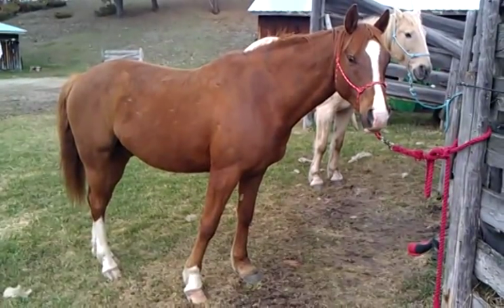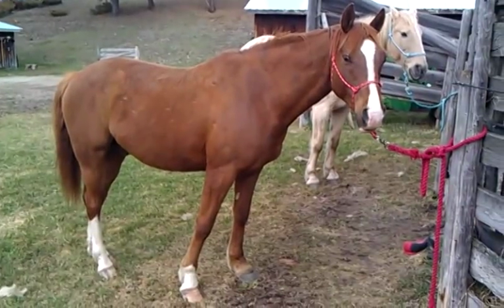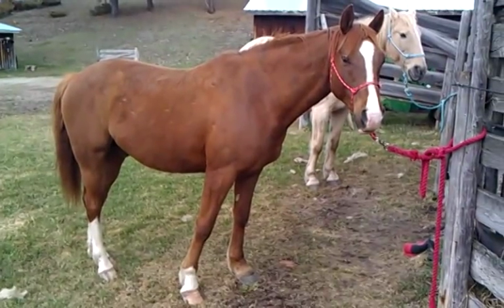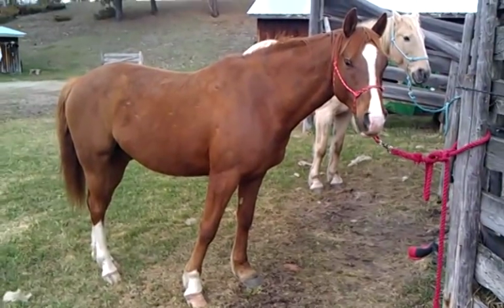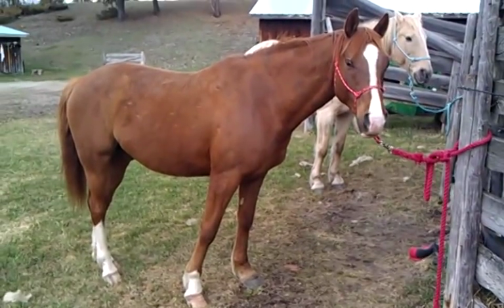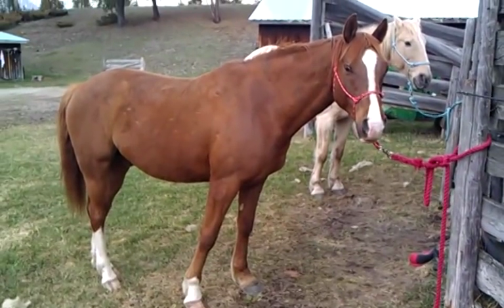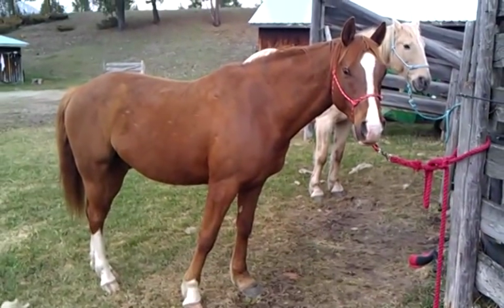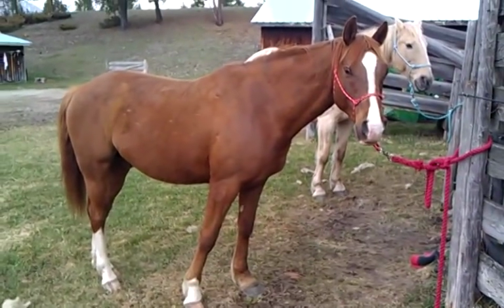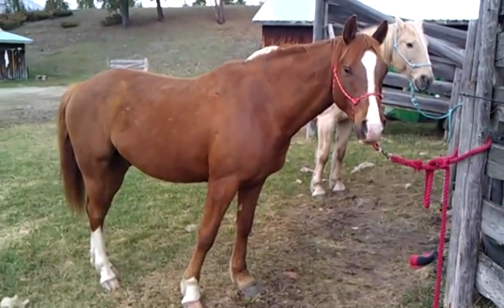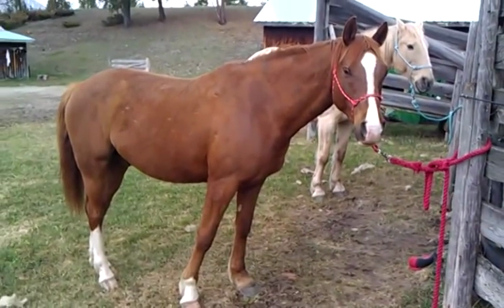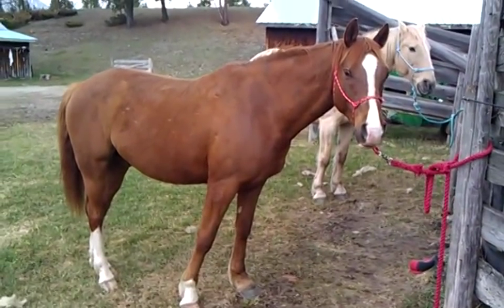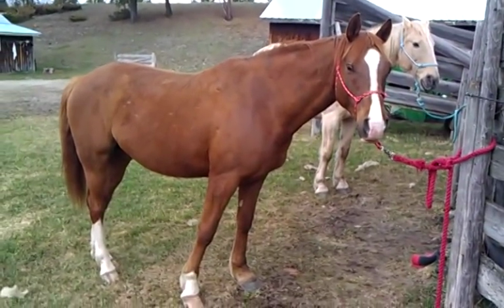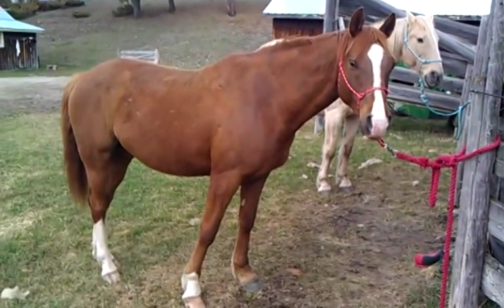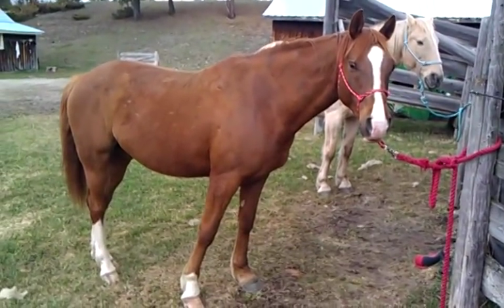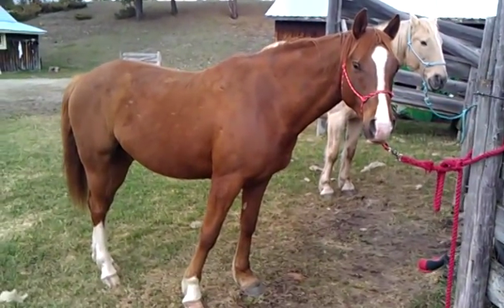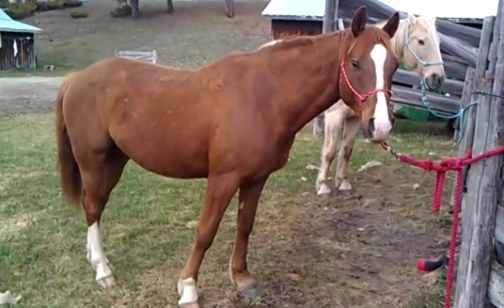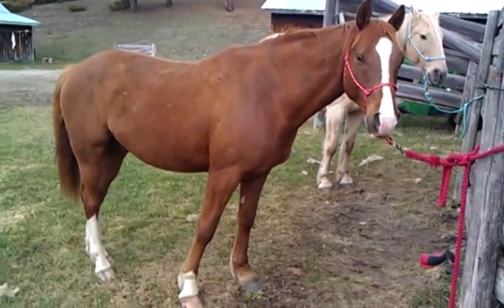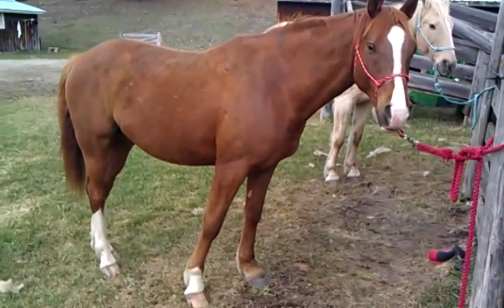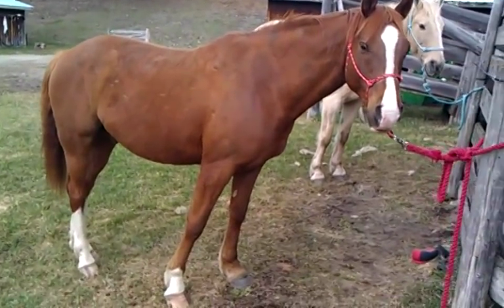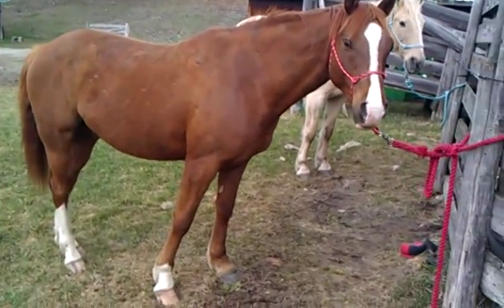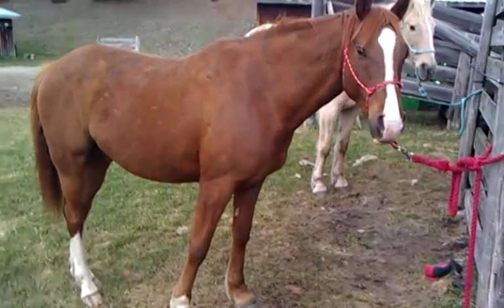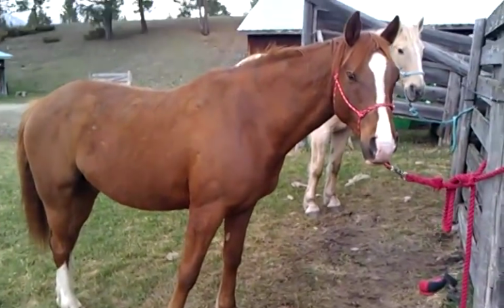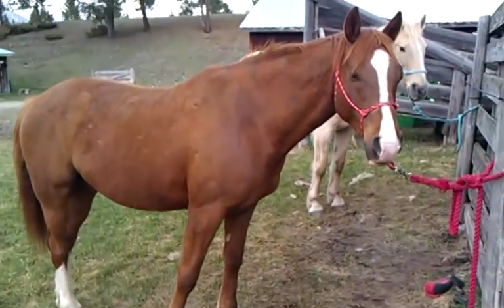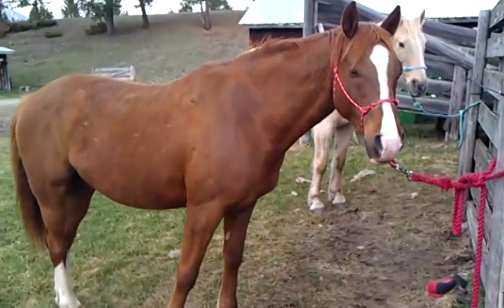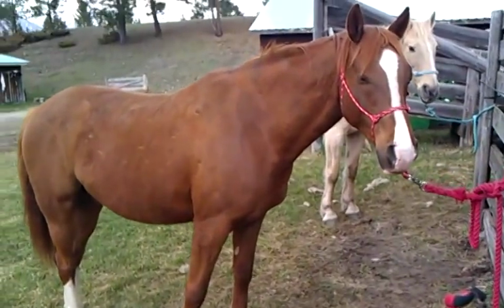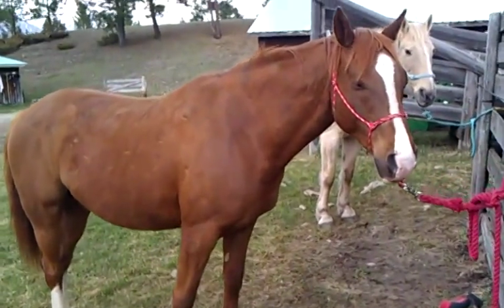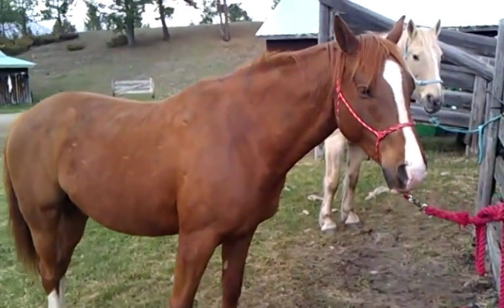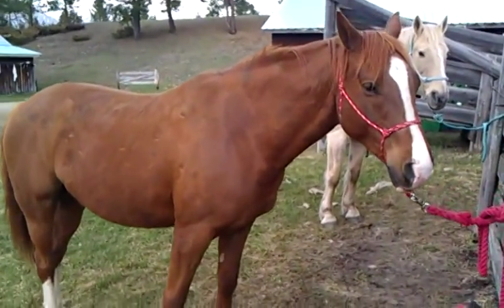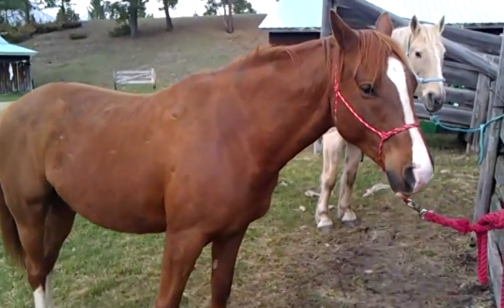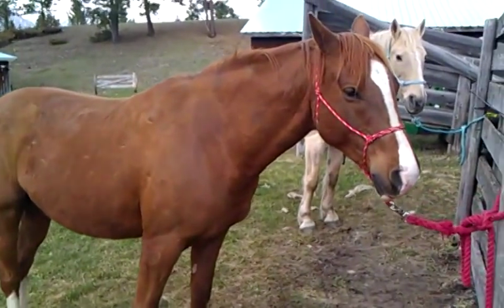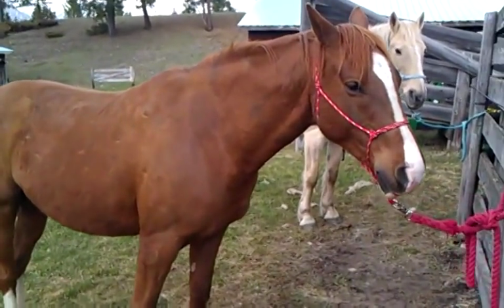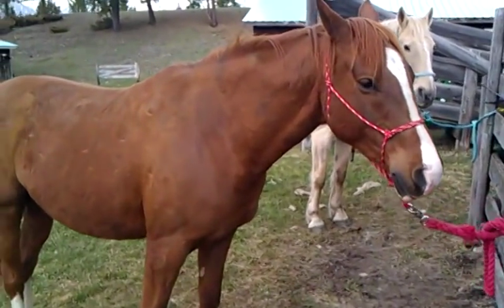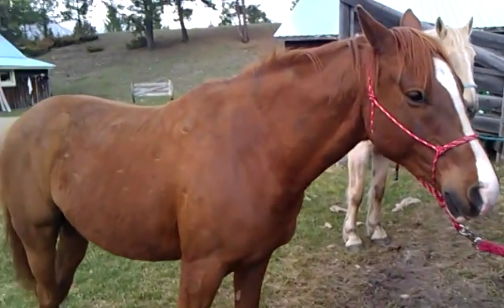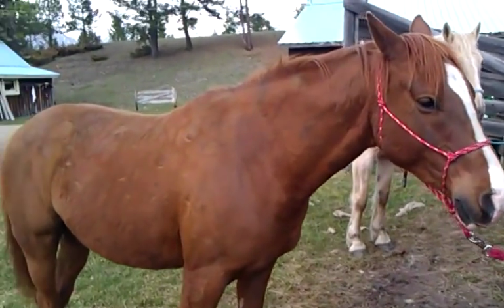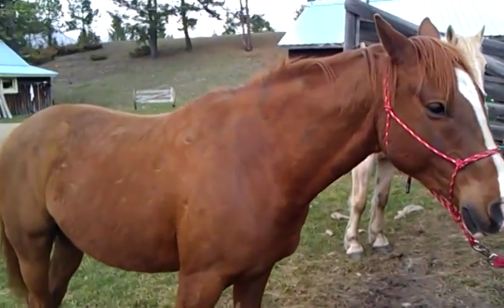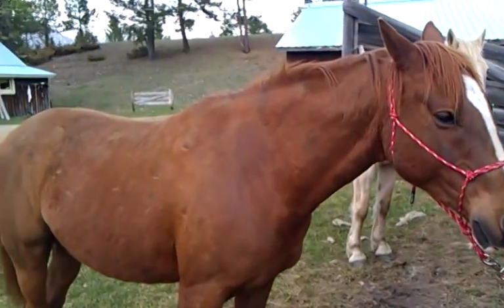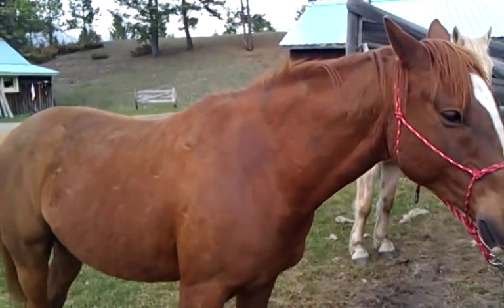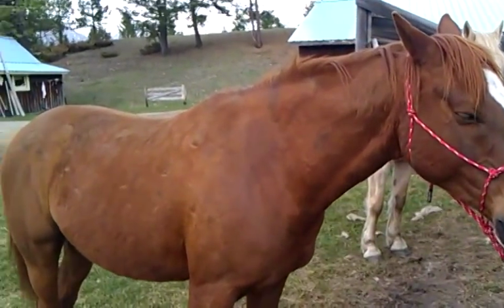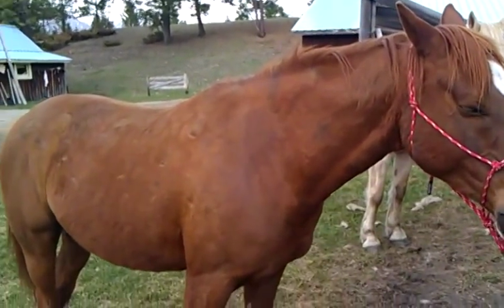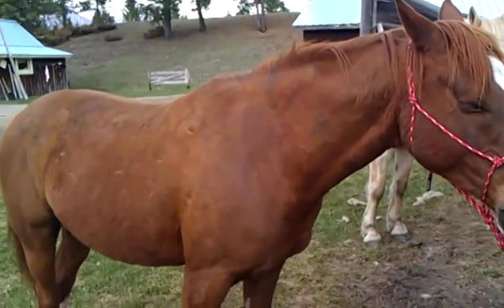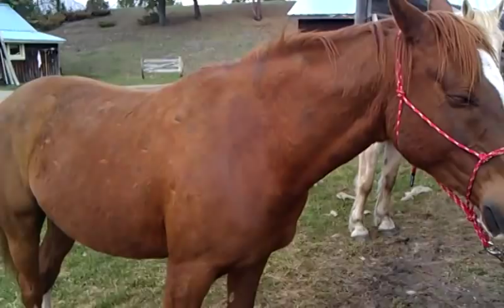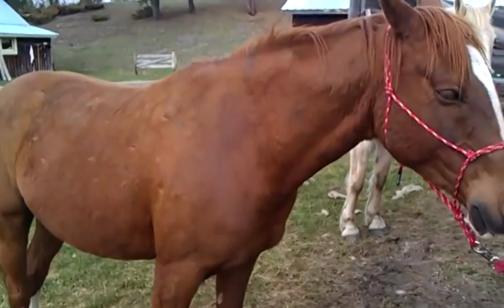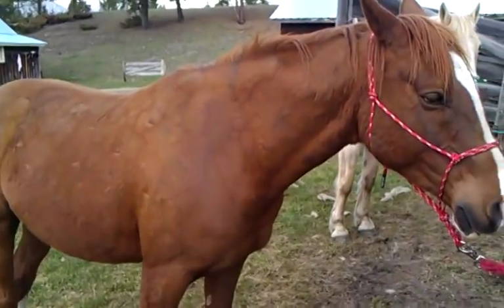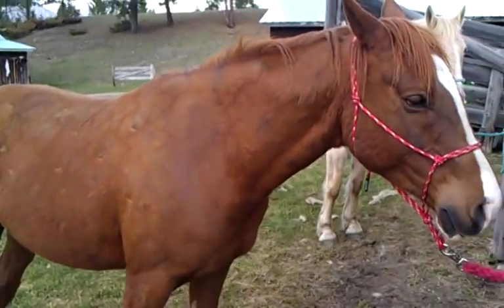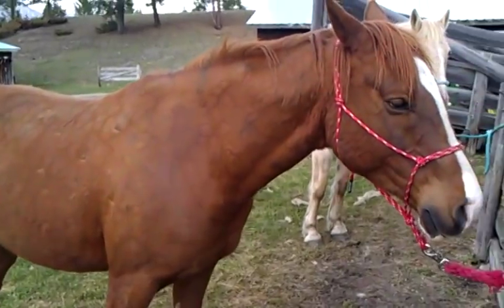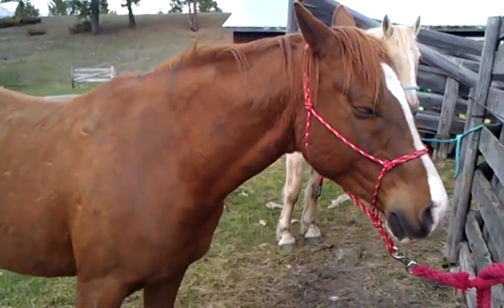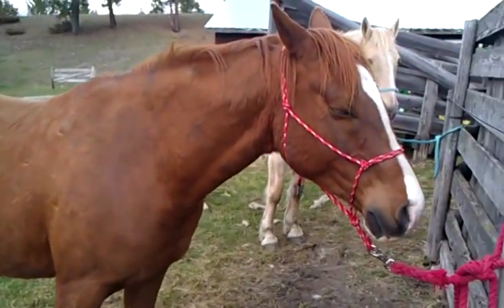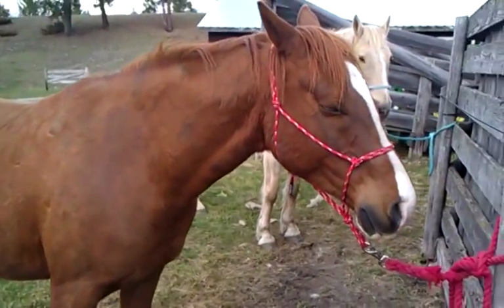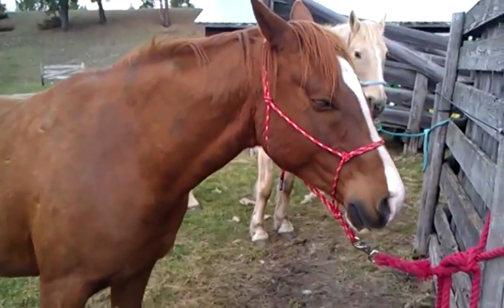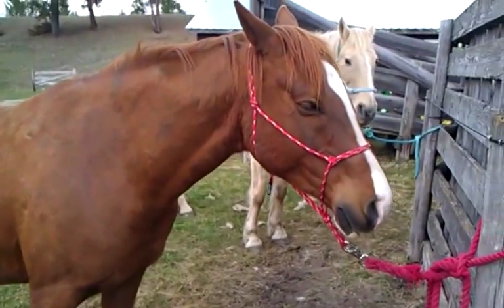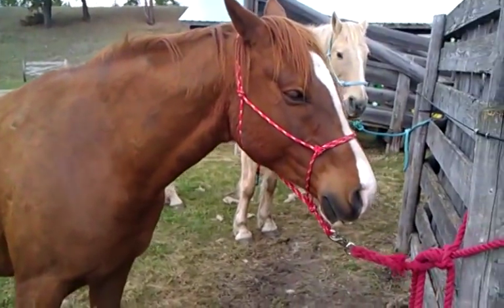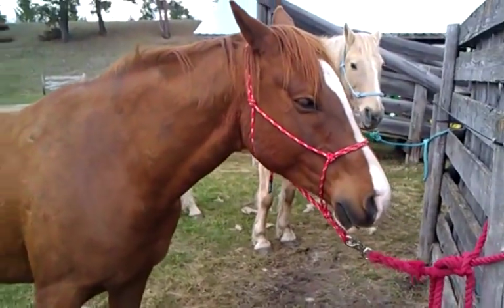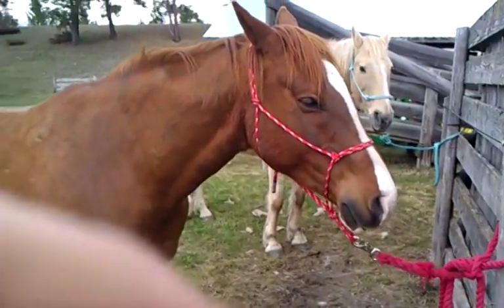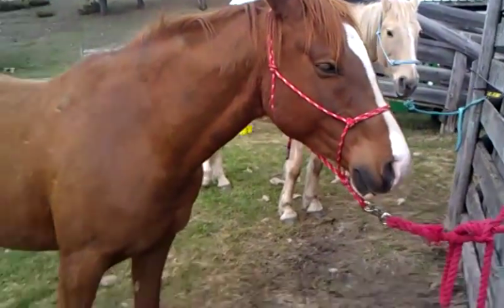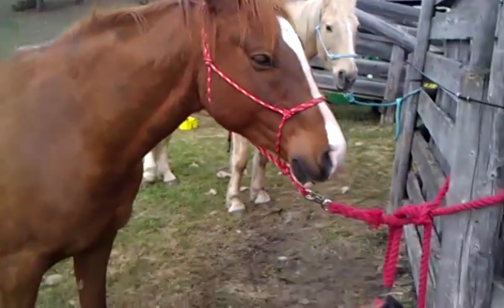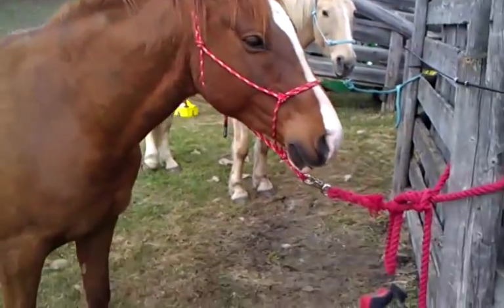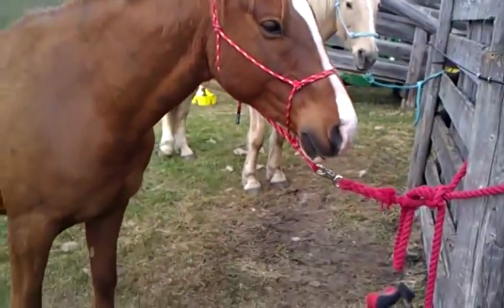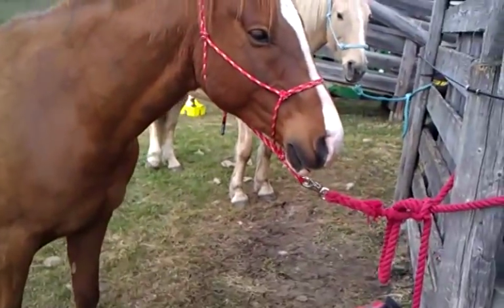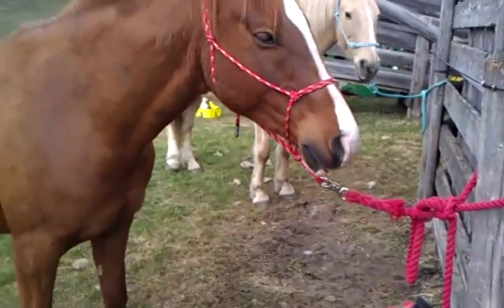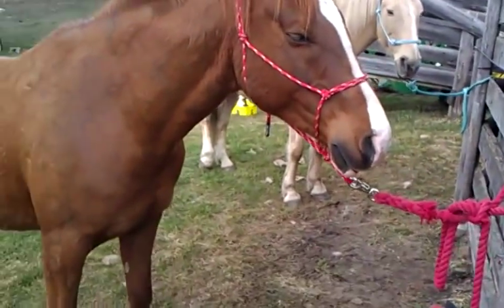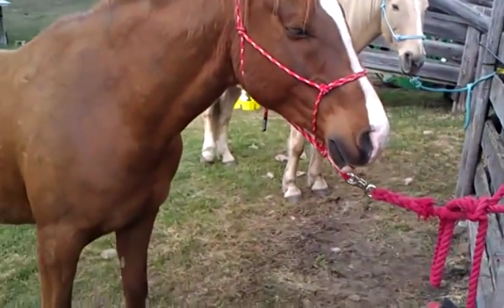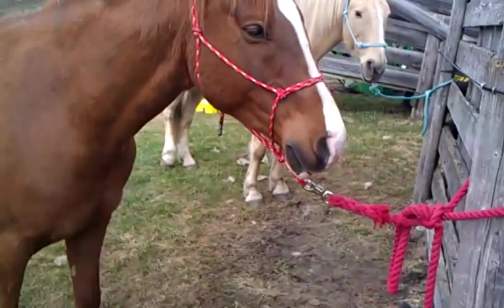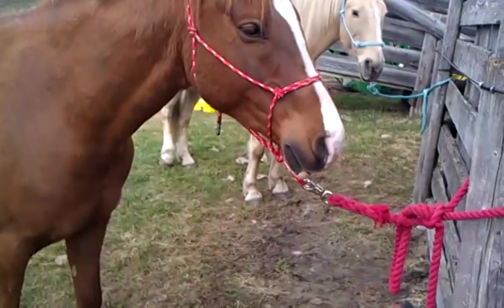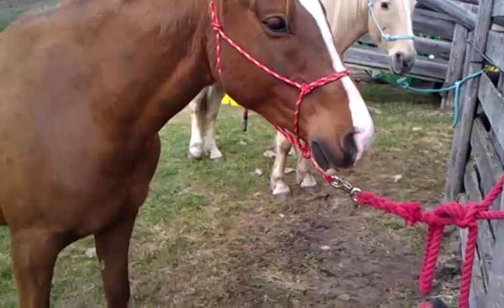Hello all my YouTube watchers. I'm going to do a video introducing my horses.